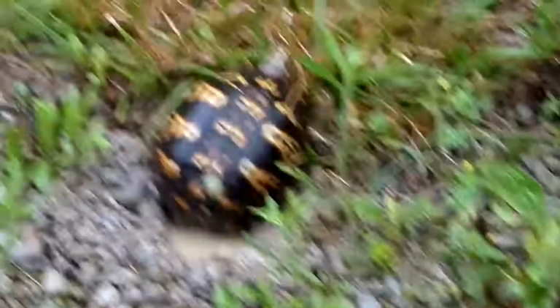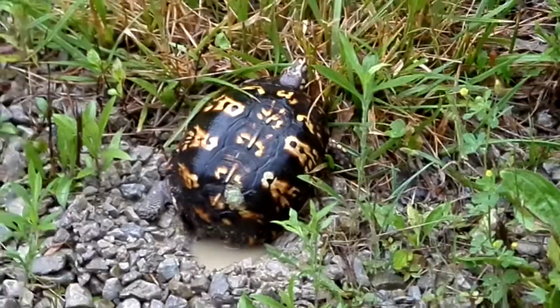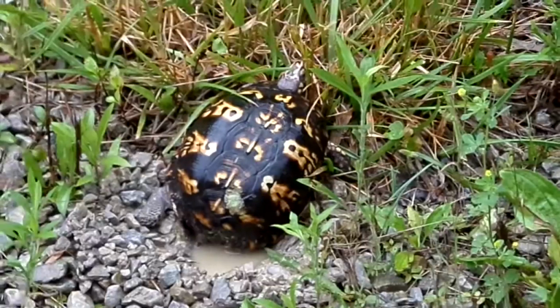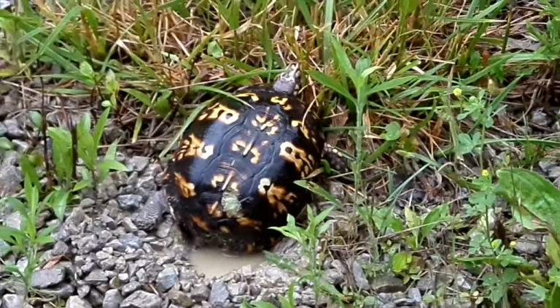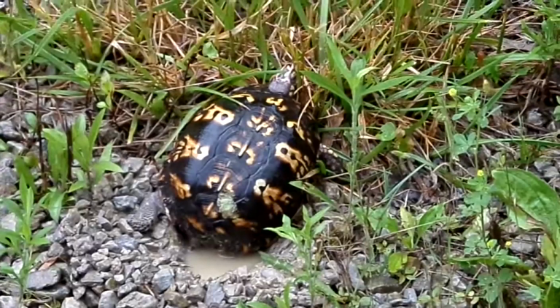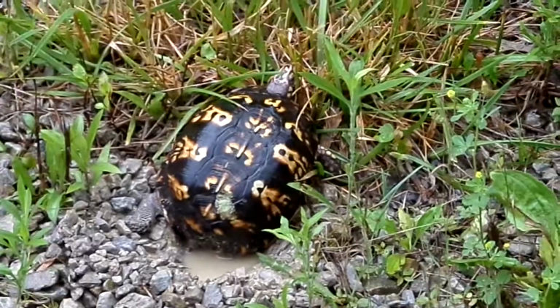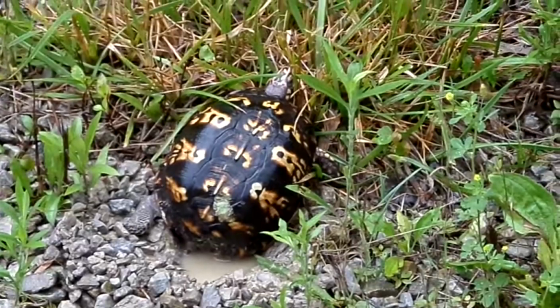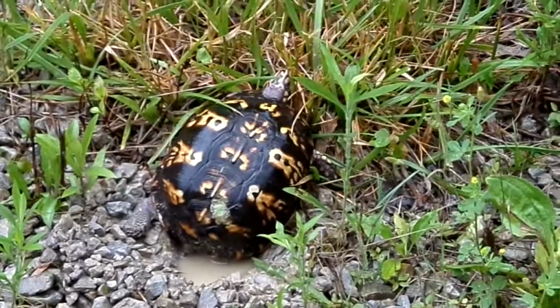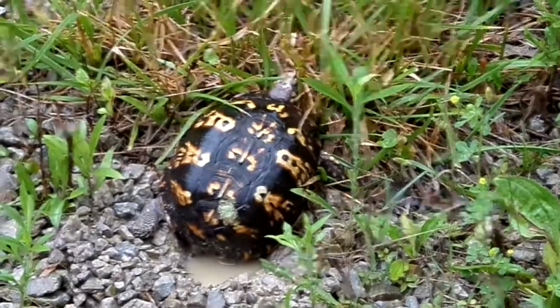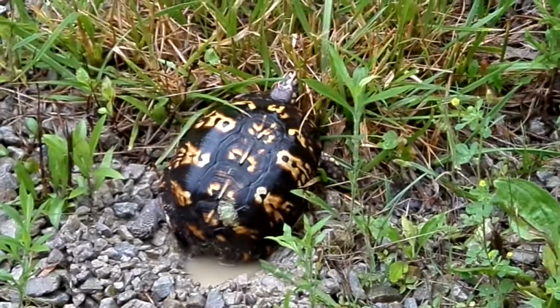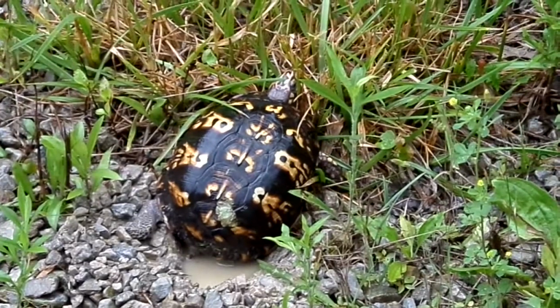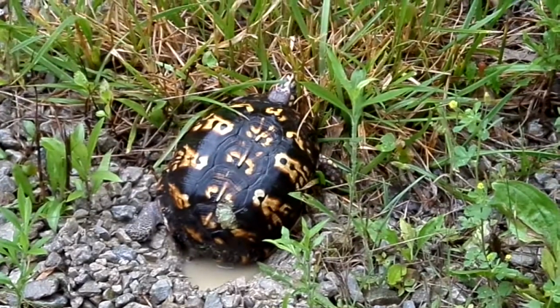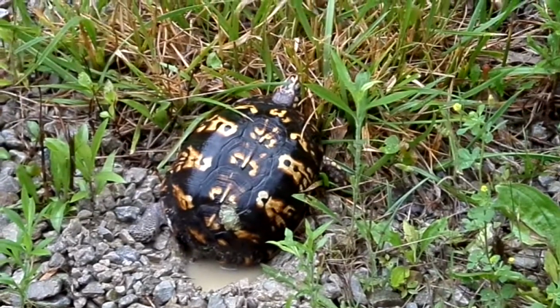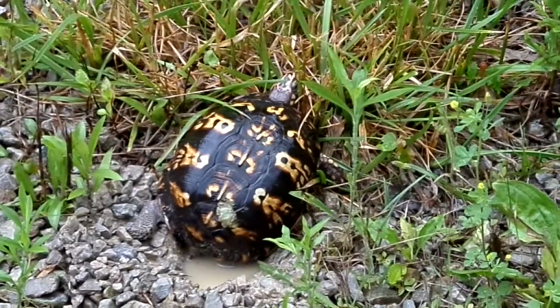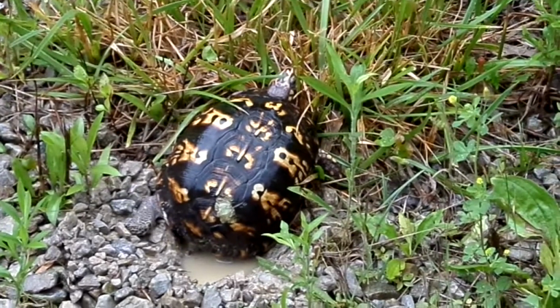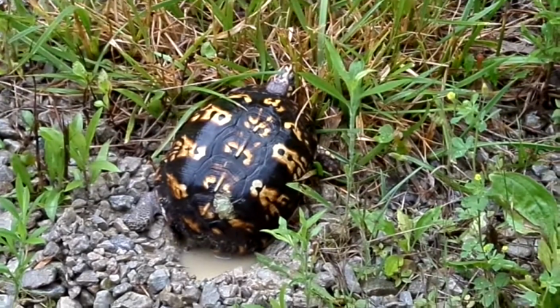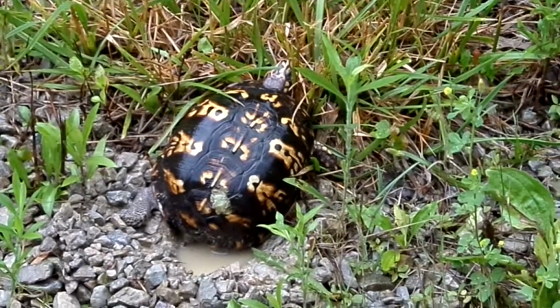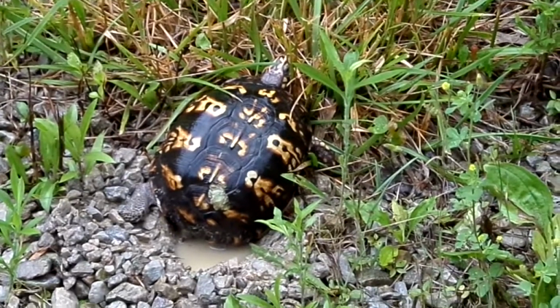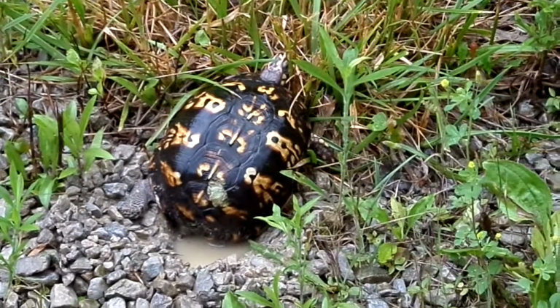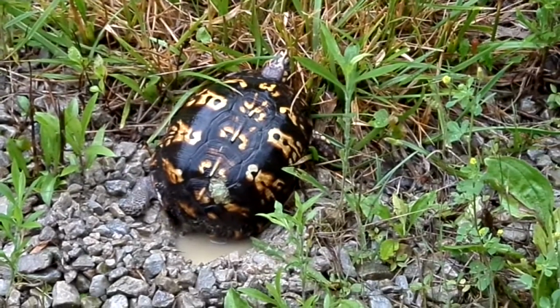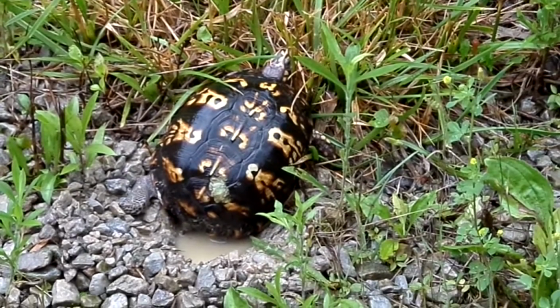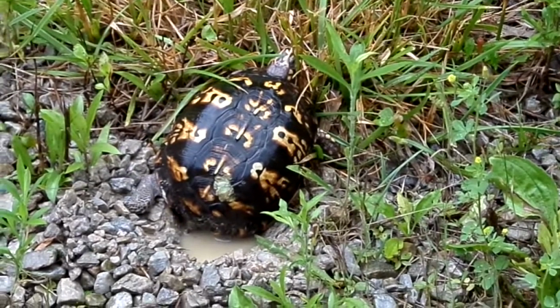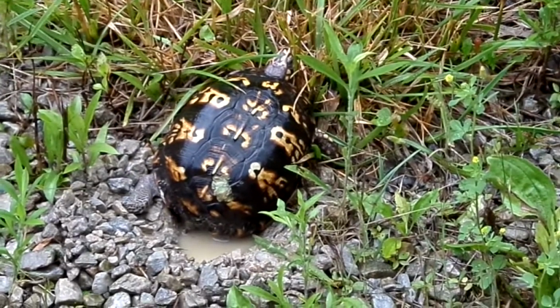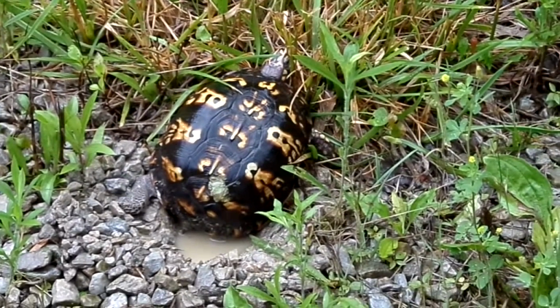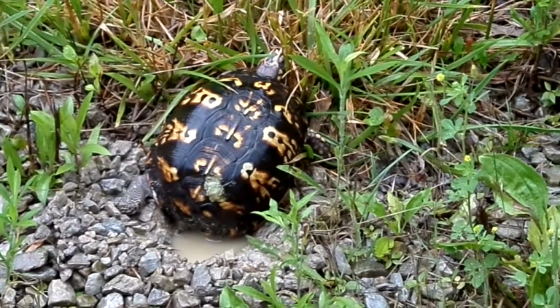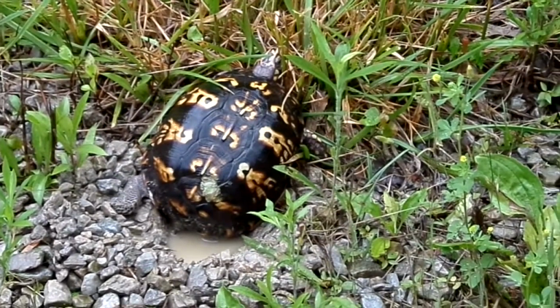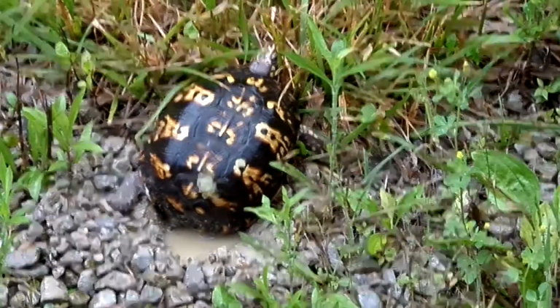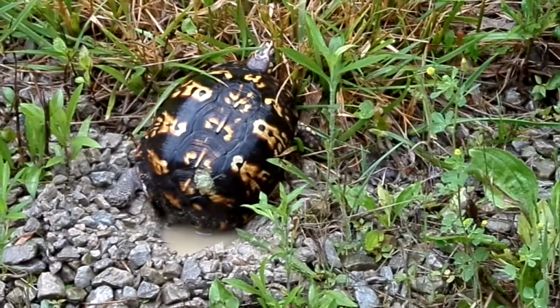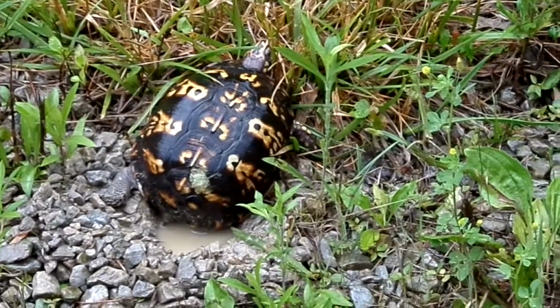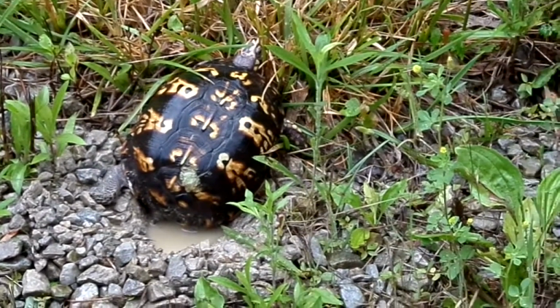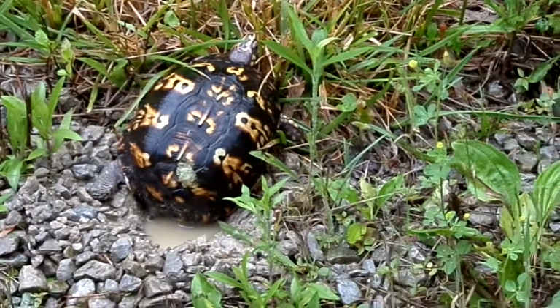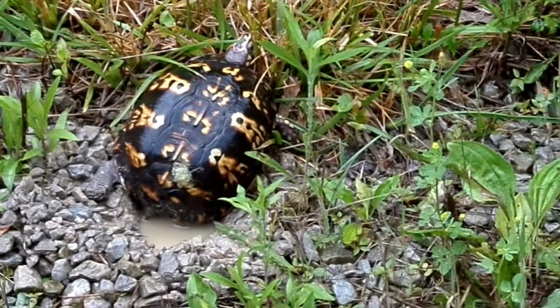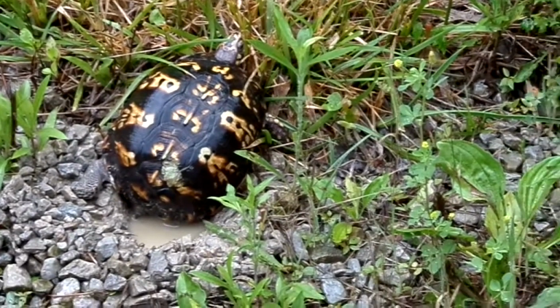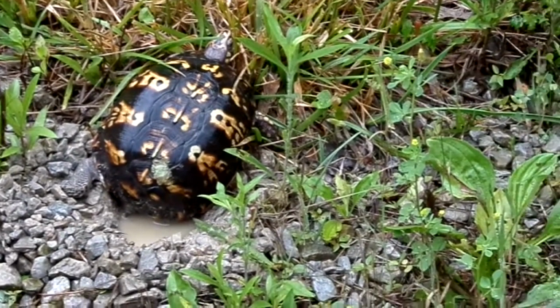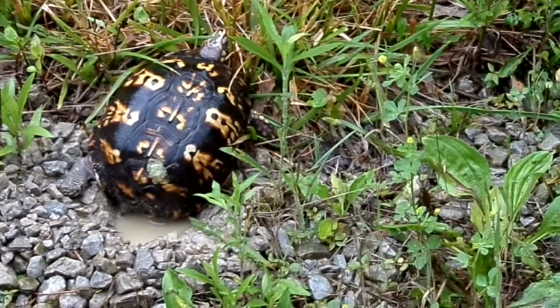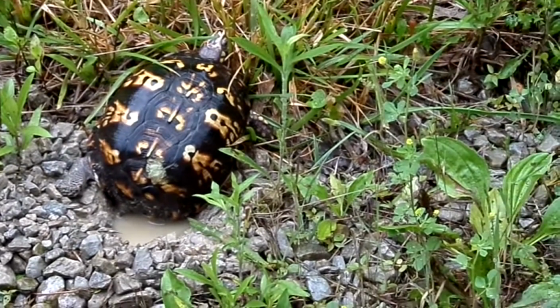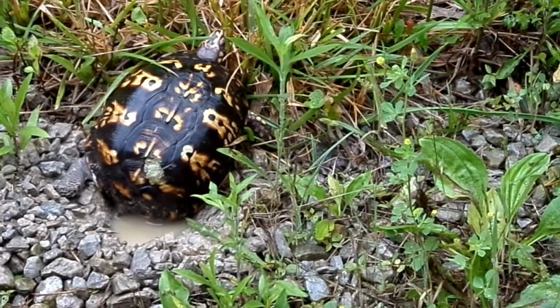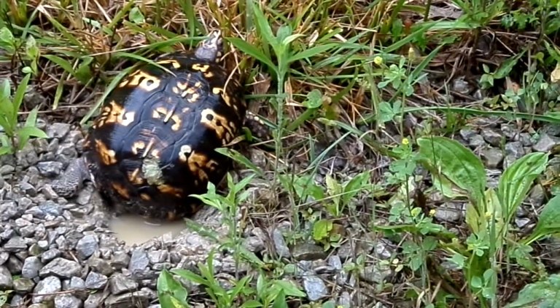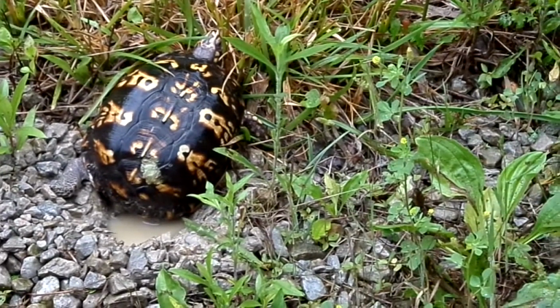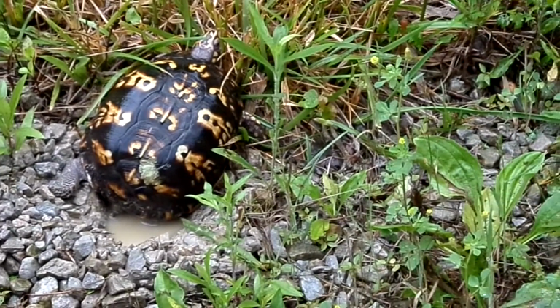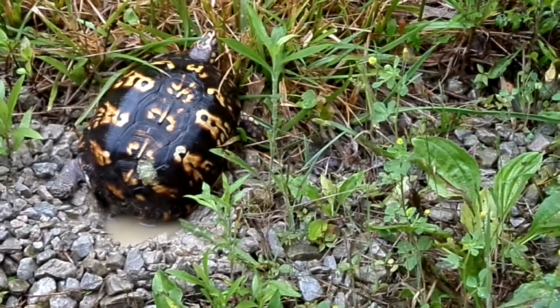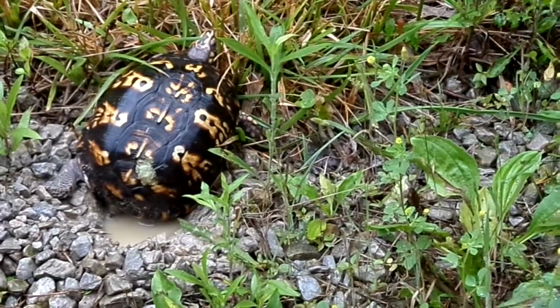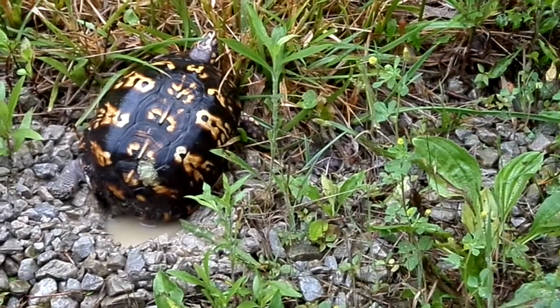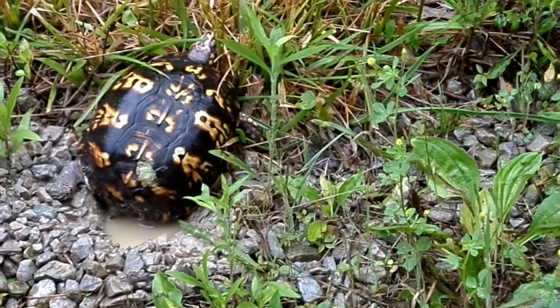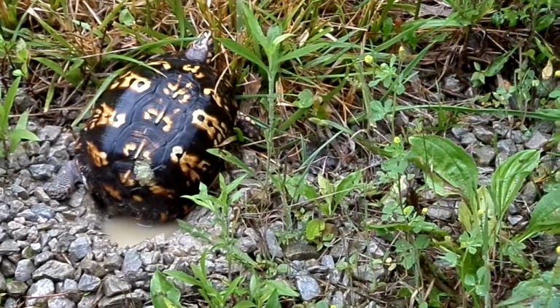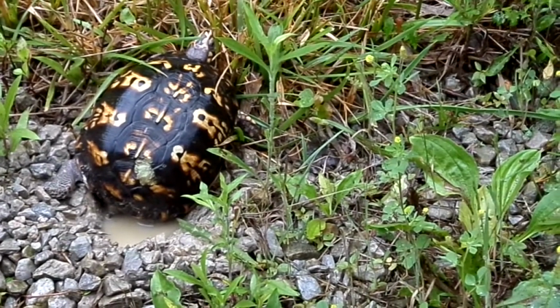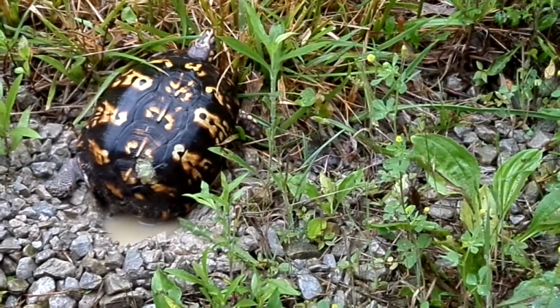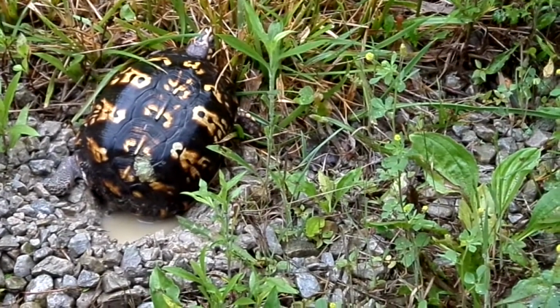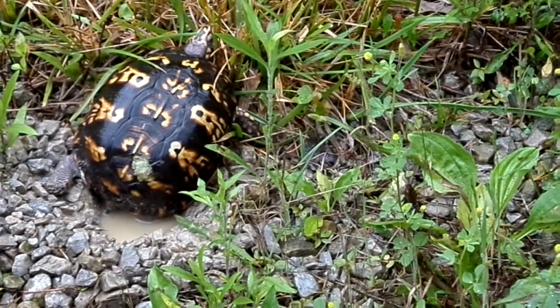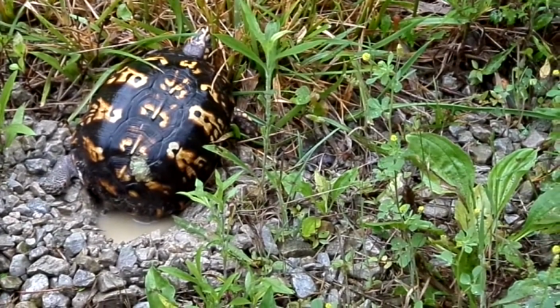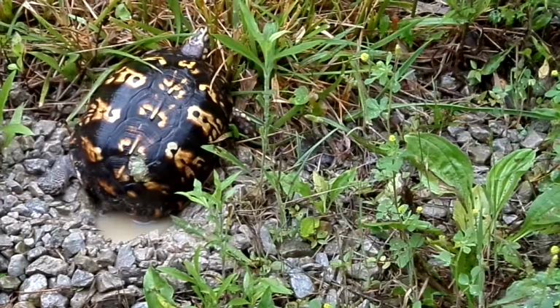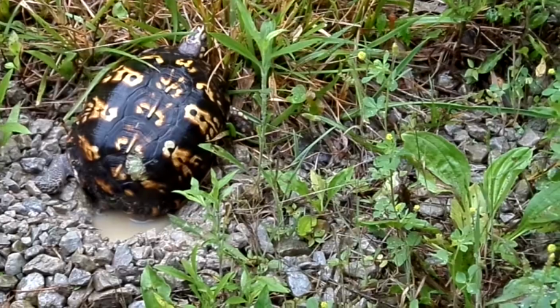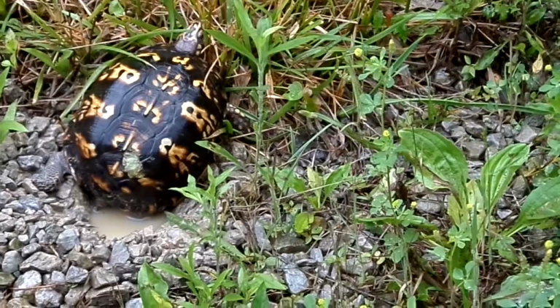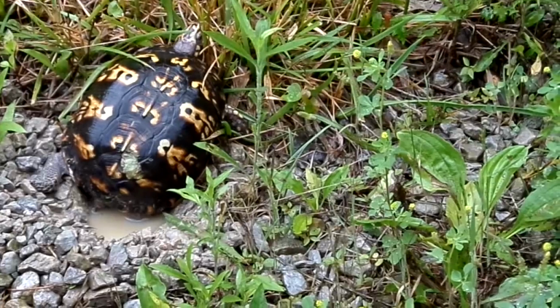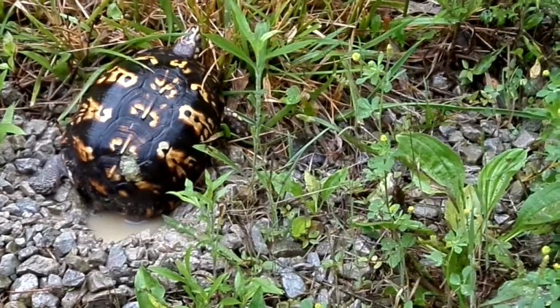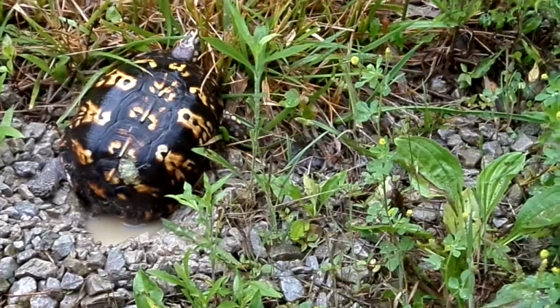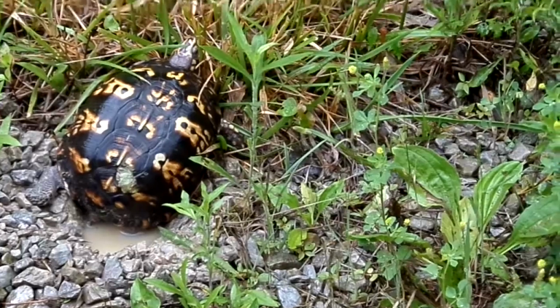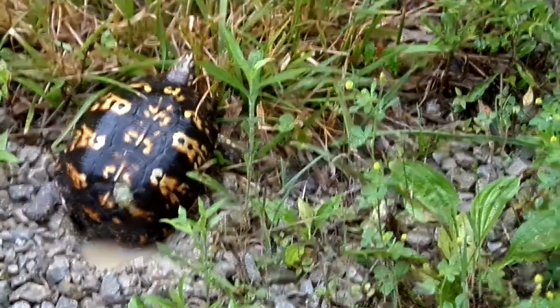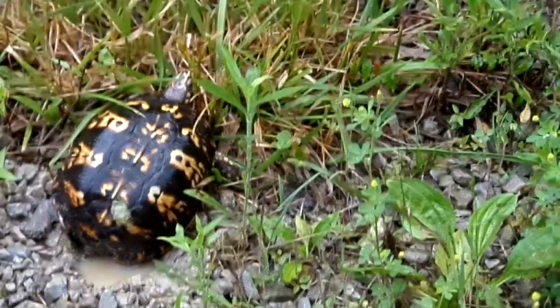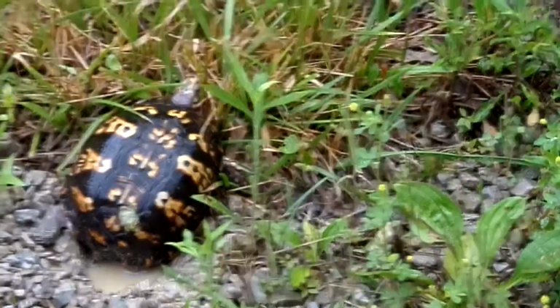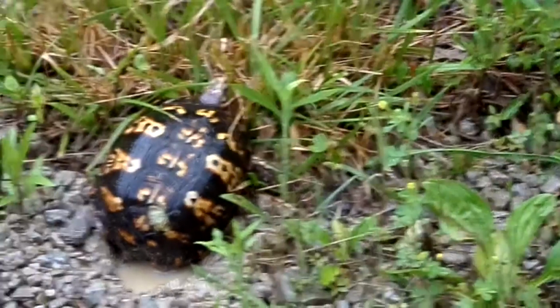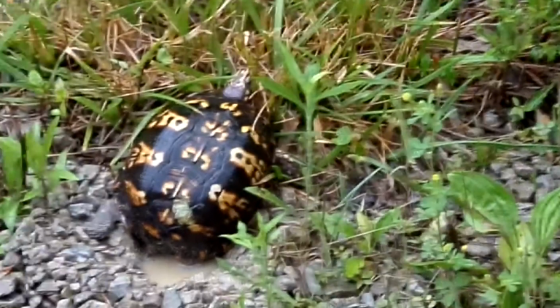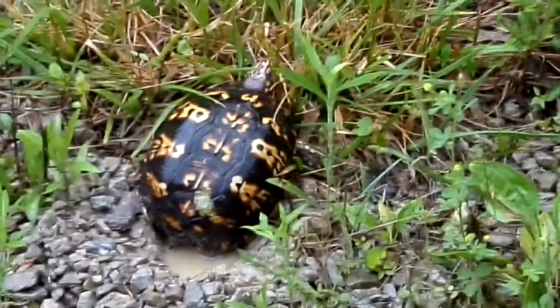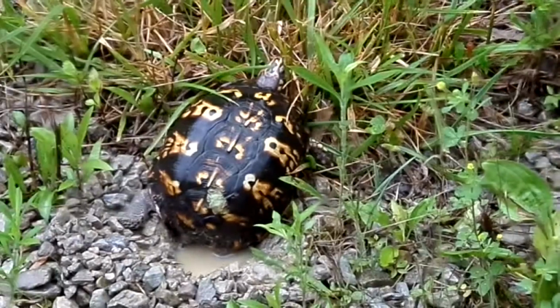Wow, this is so cool. Yeah, a lot of snapping turtles — they used to scare me when I was little.